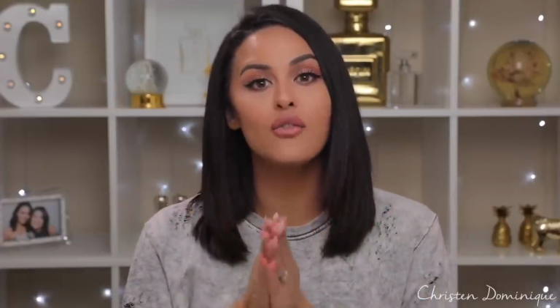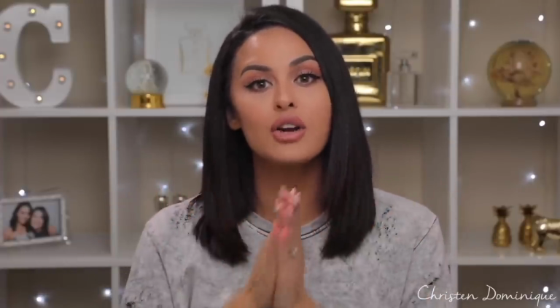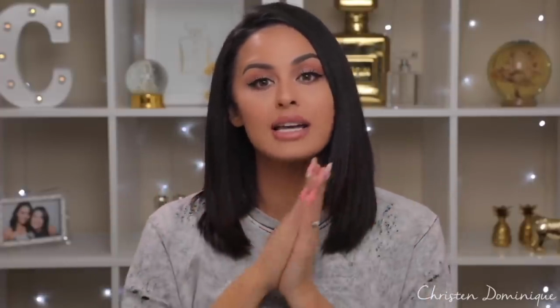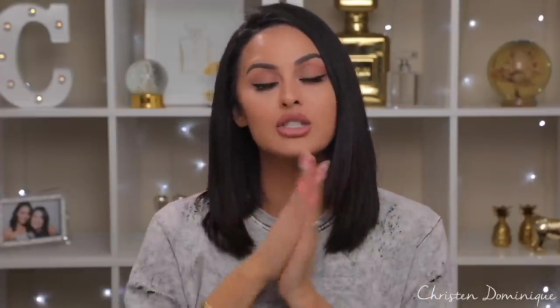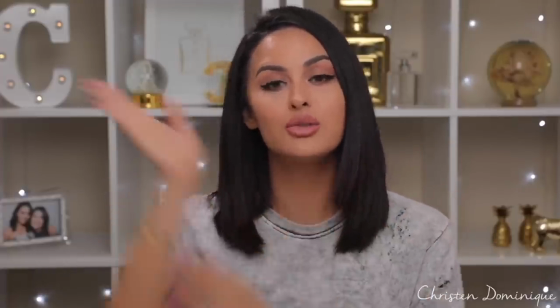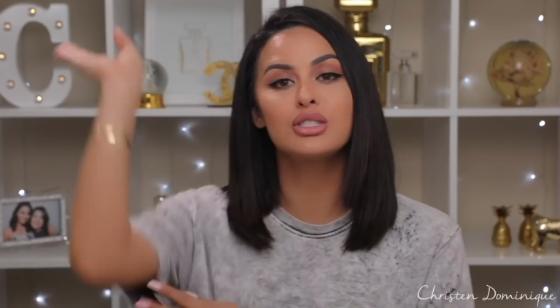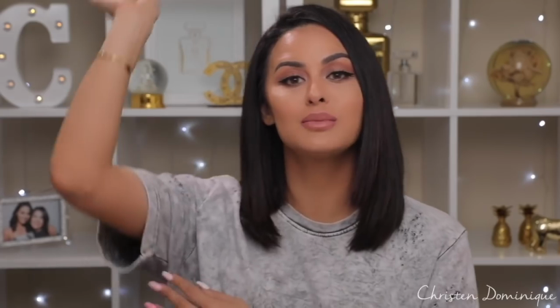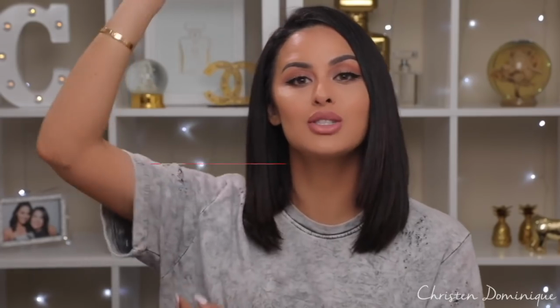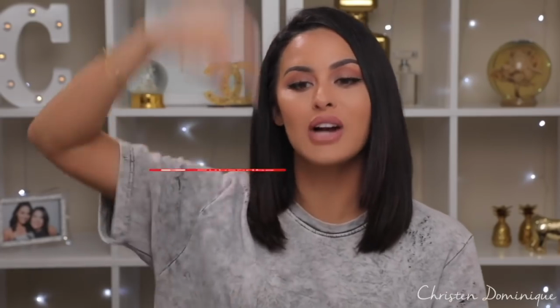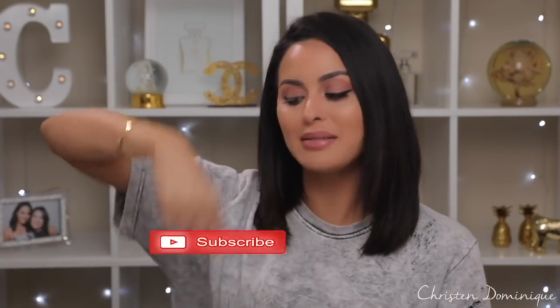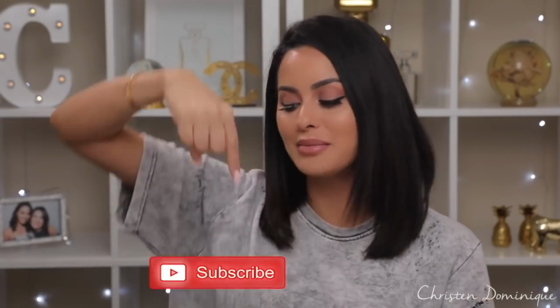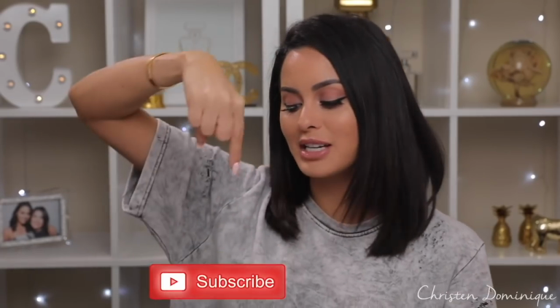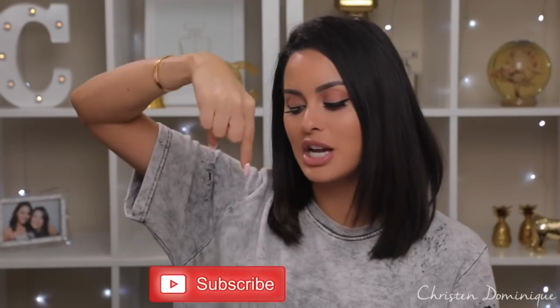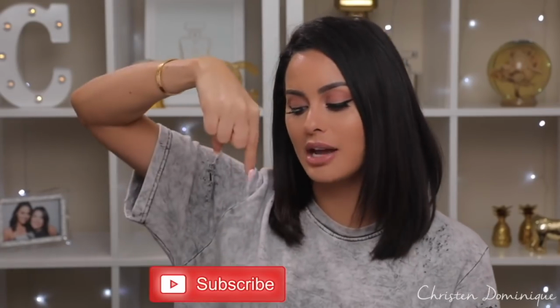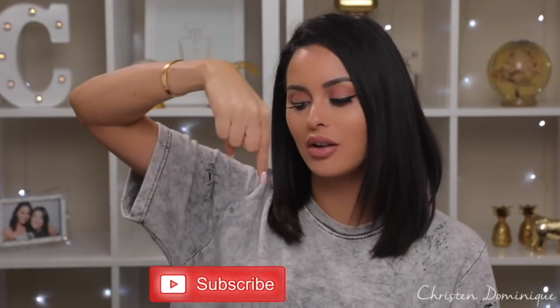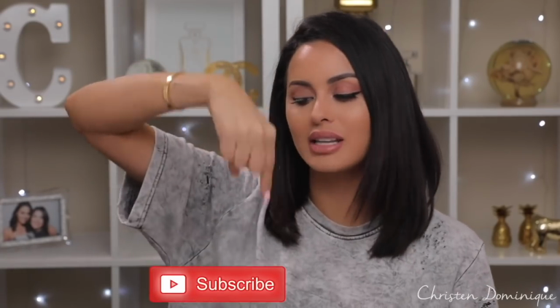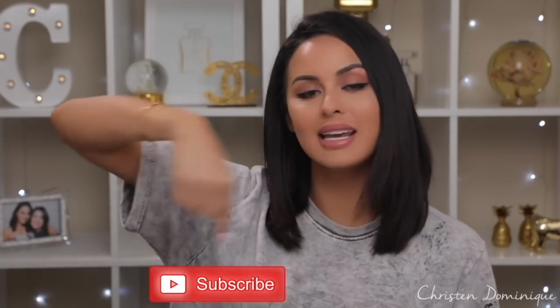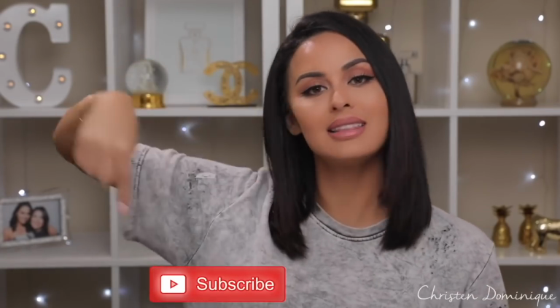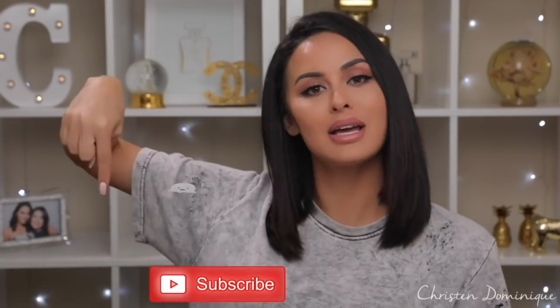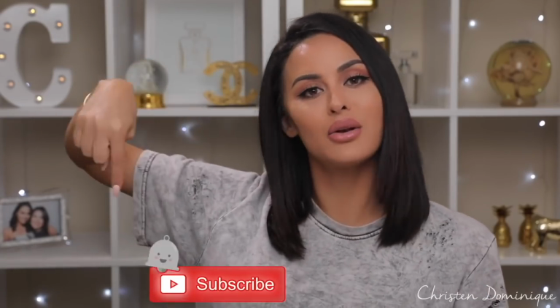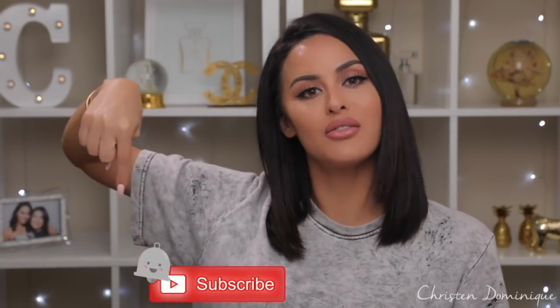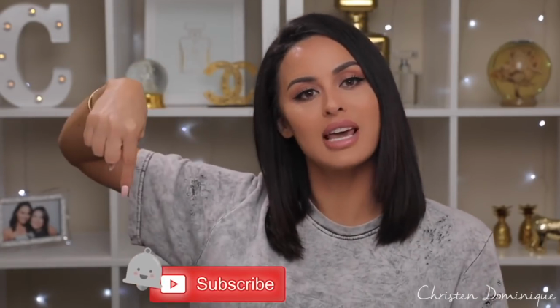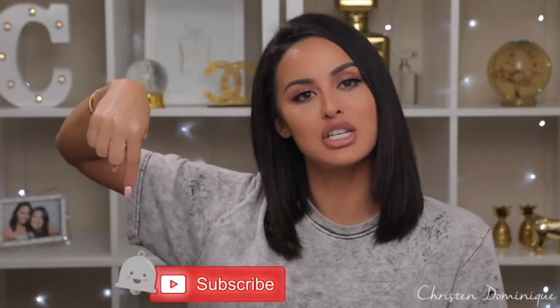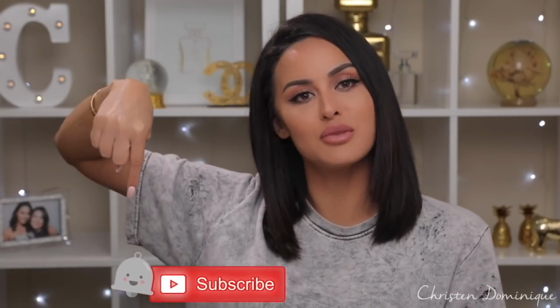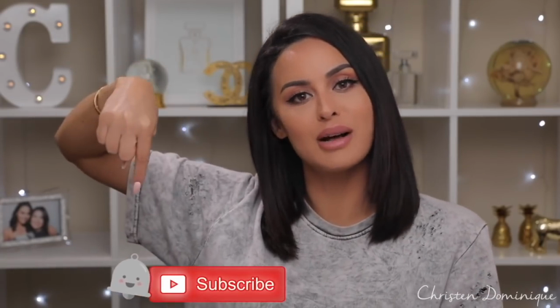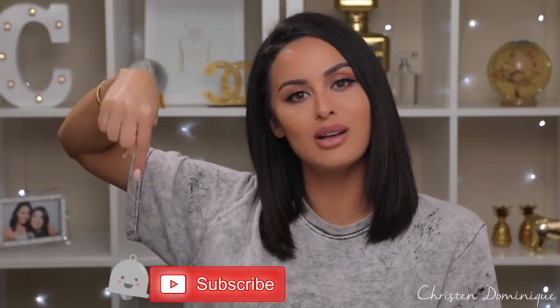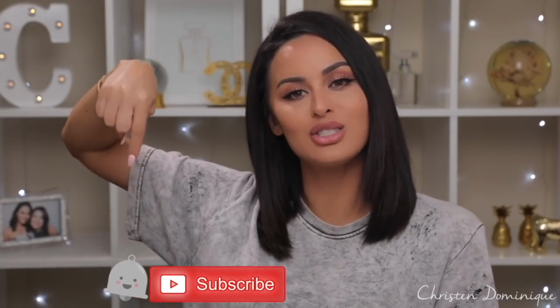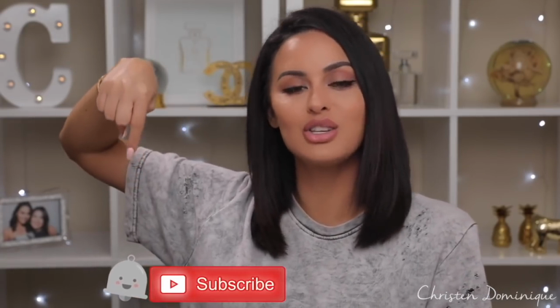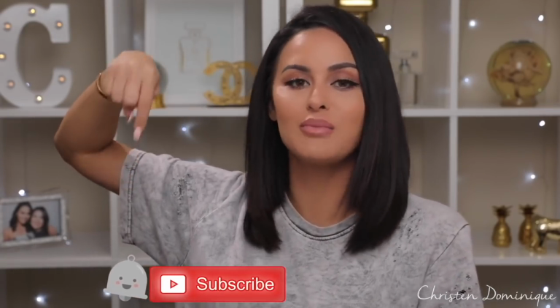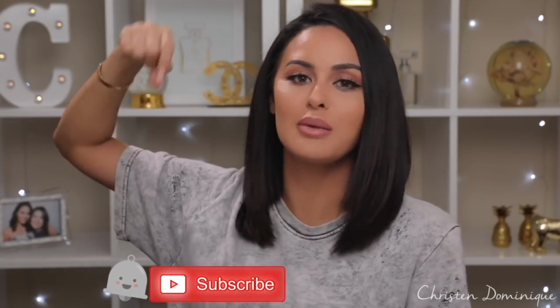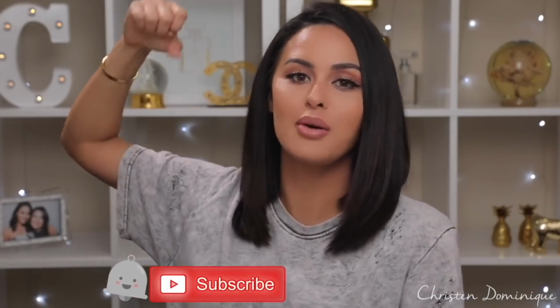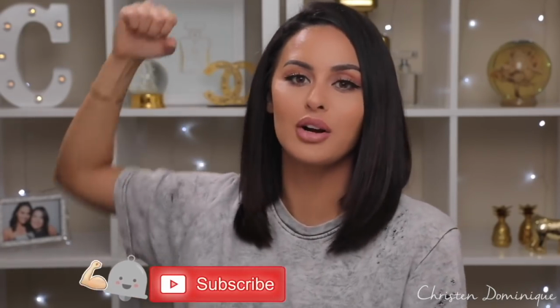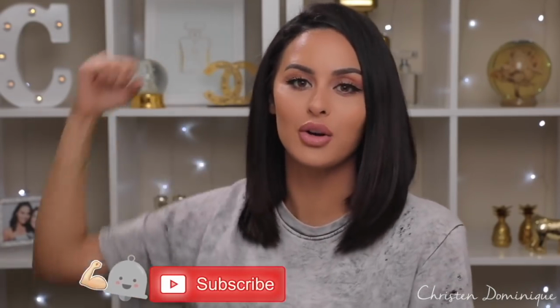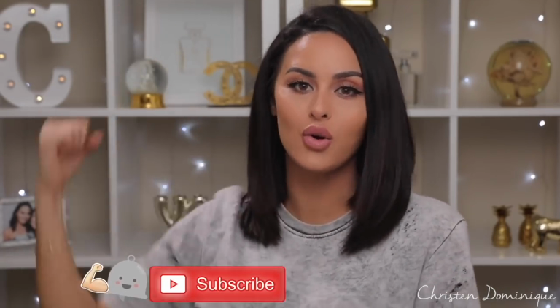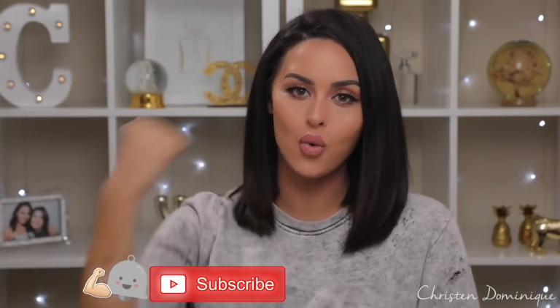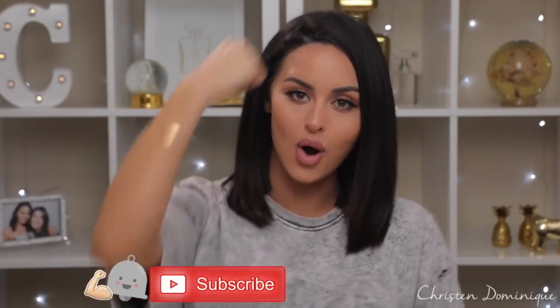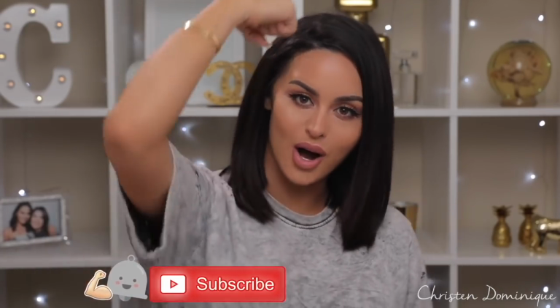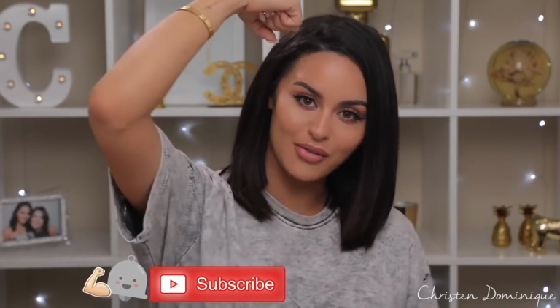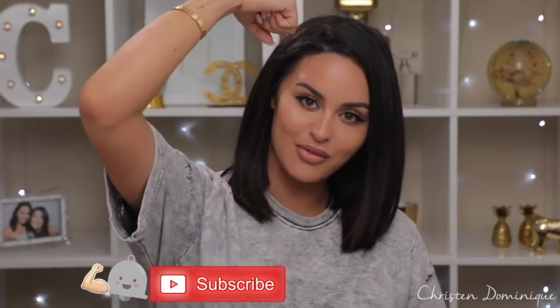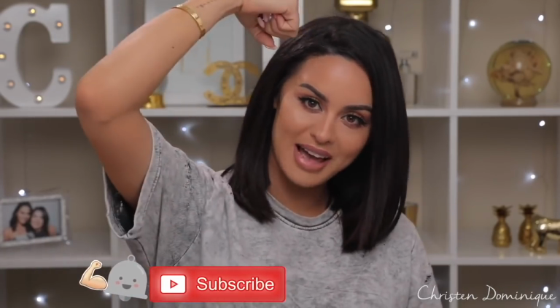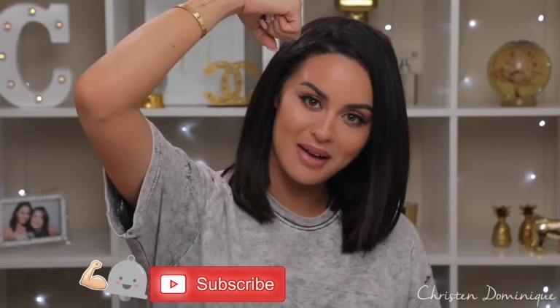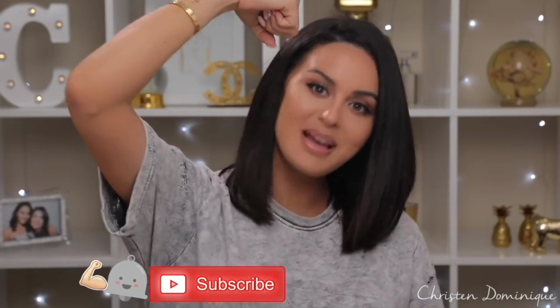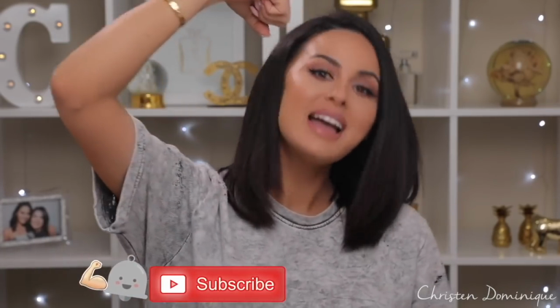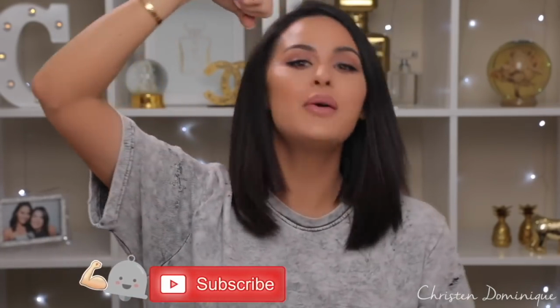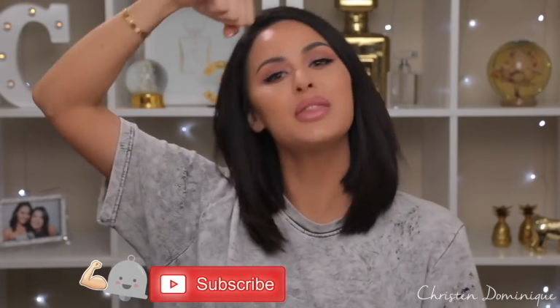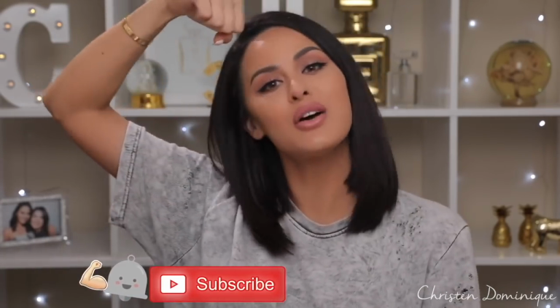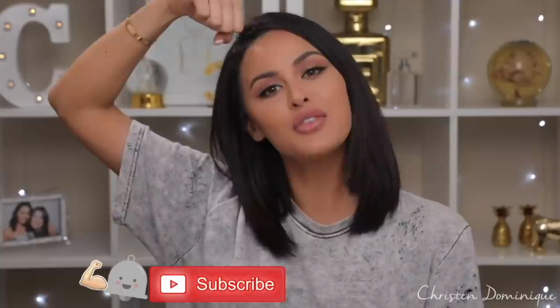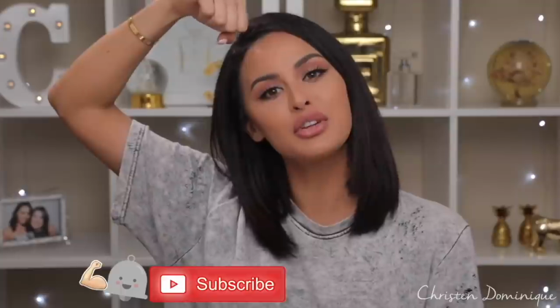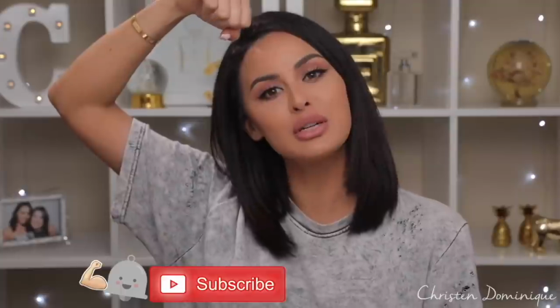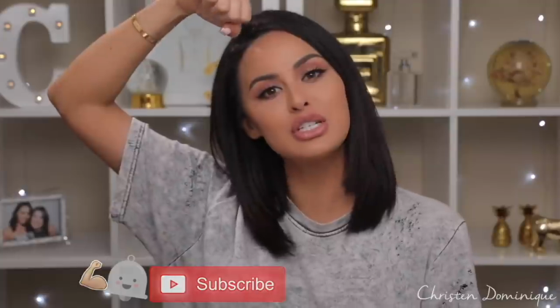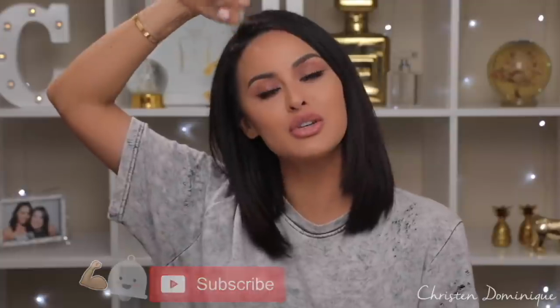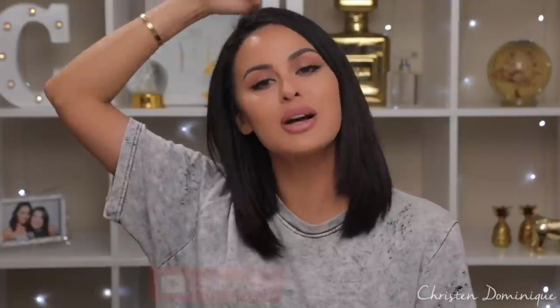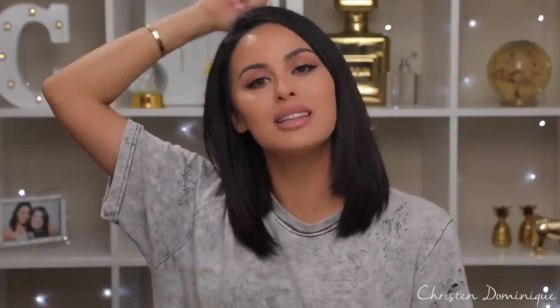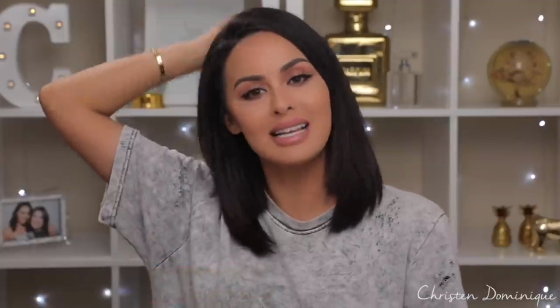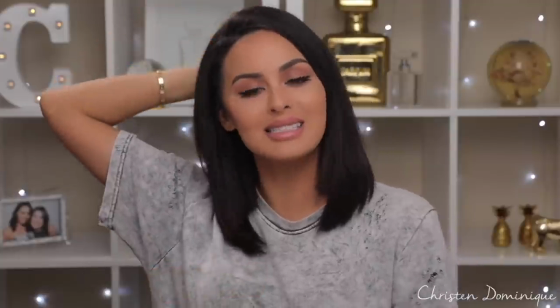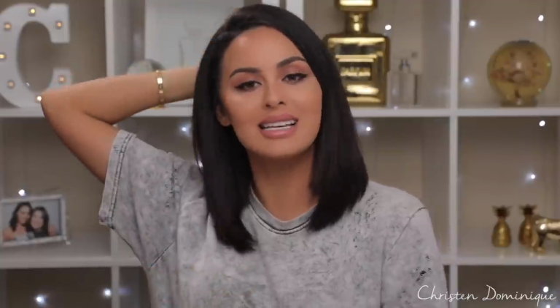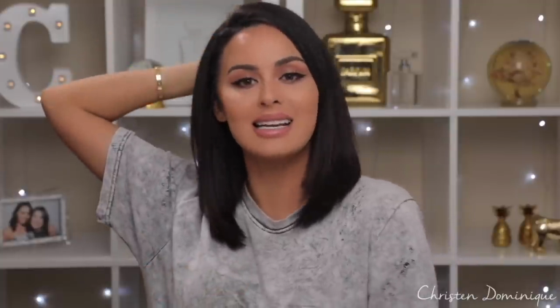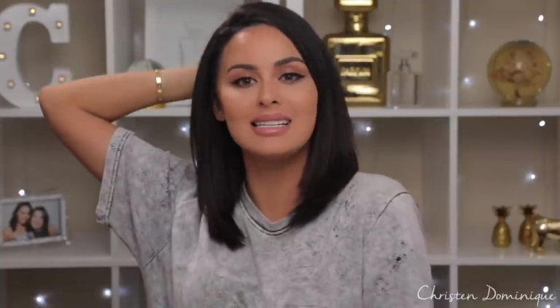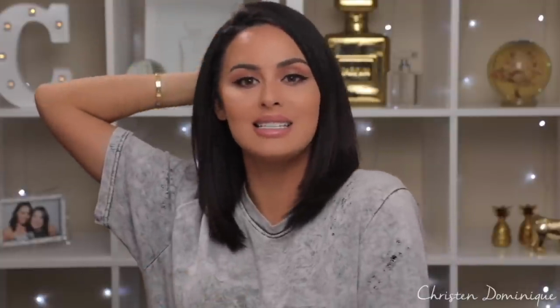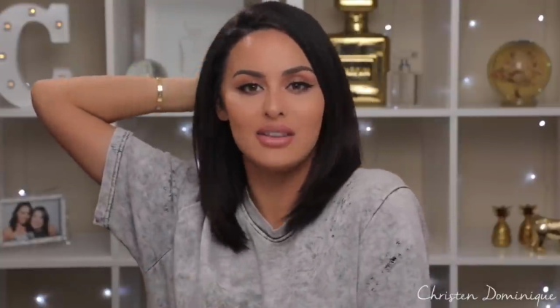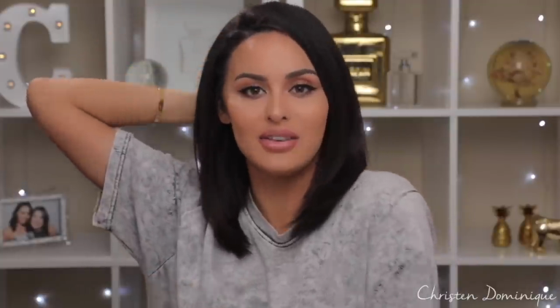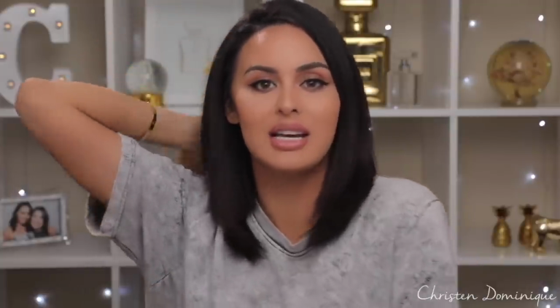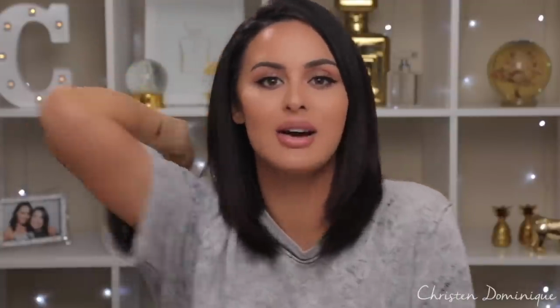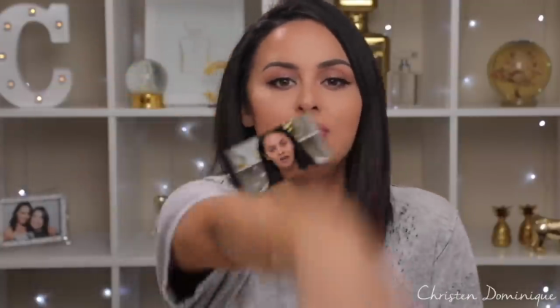Don't forget to subscribe to my channel and hit that notification bell so you can be a part of the quad fam. And without further ado, let's get into the video.